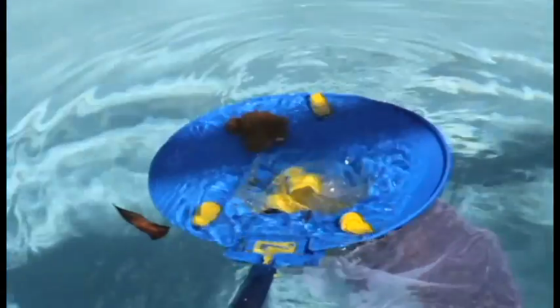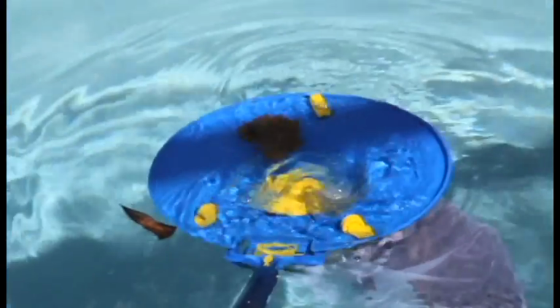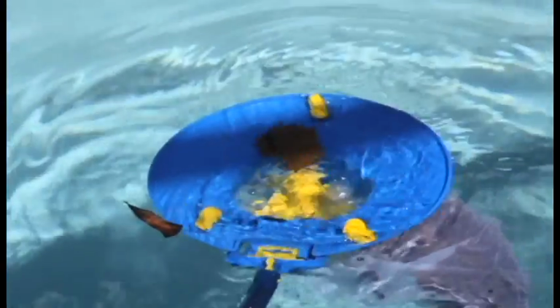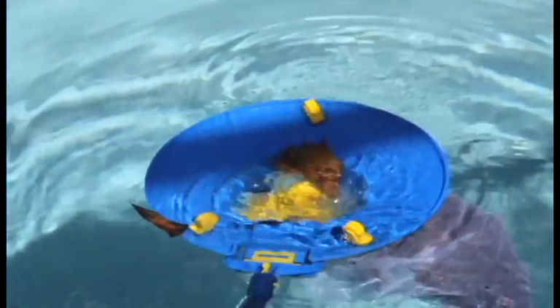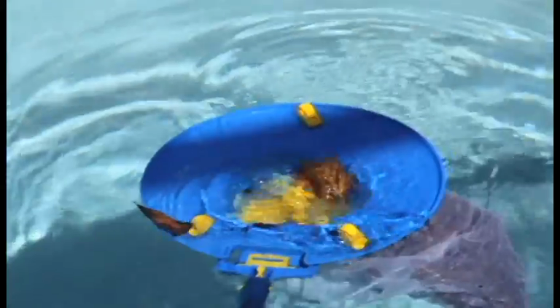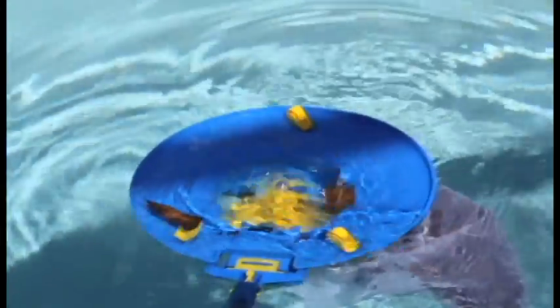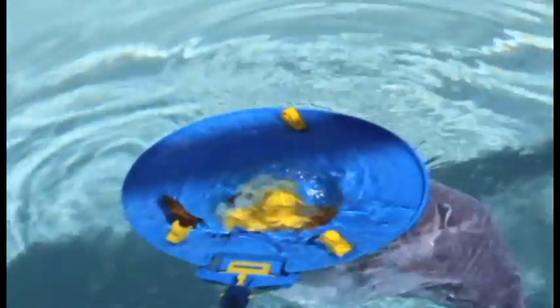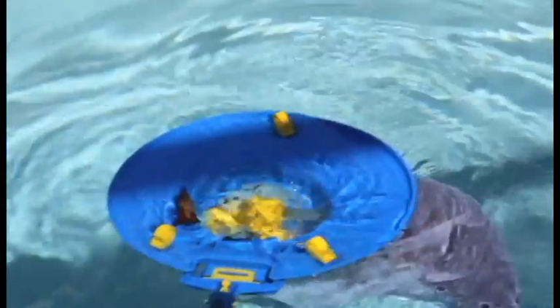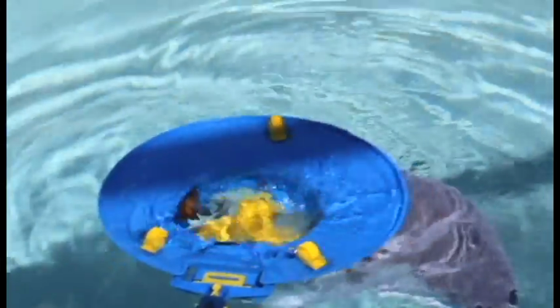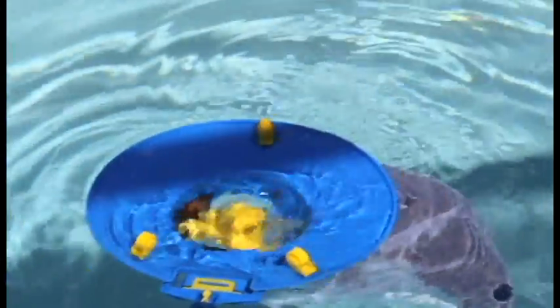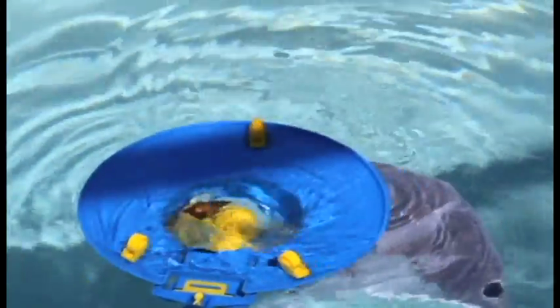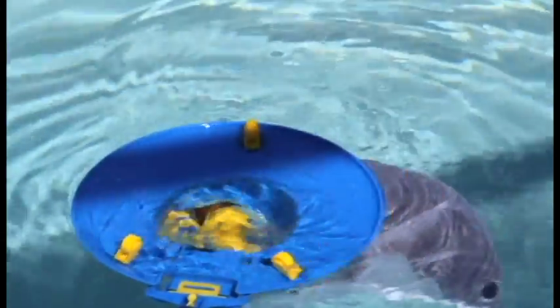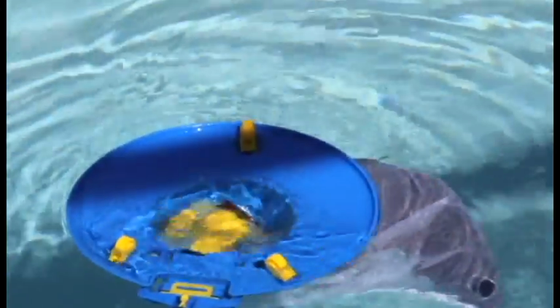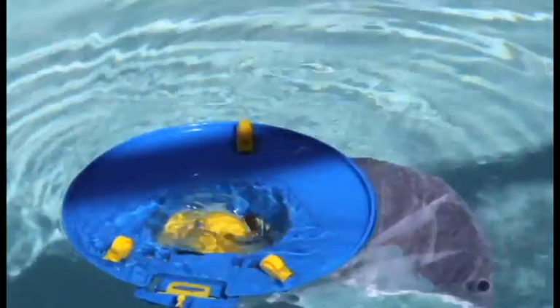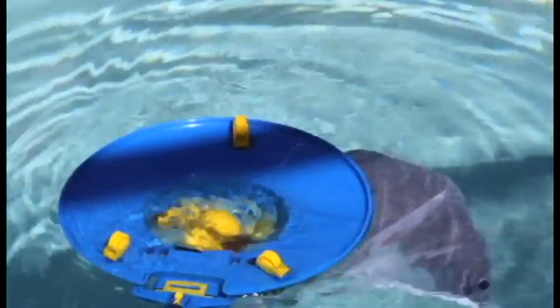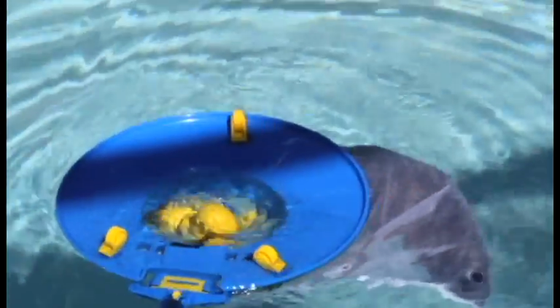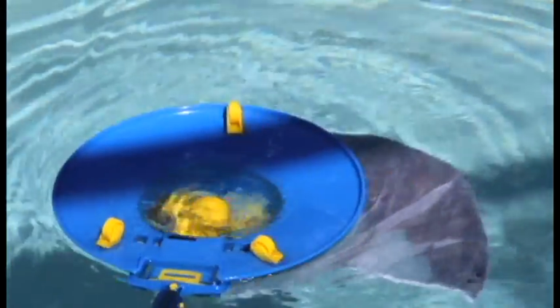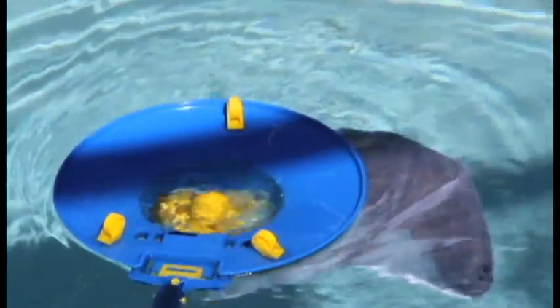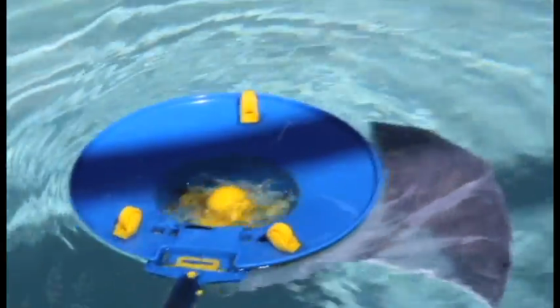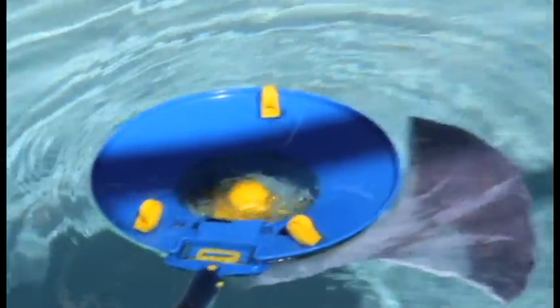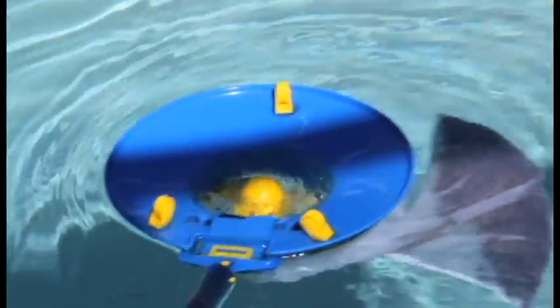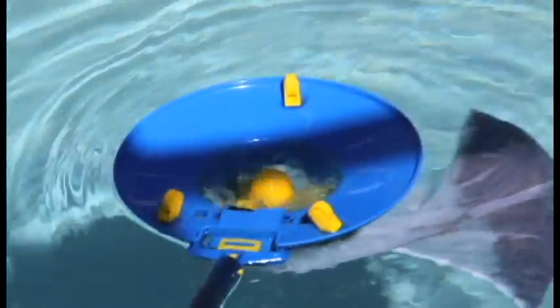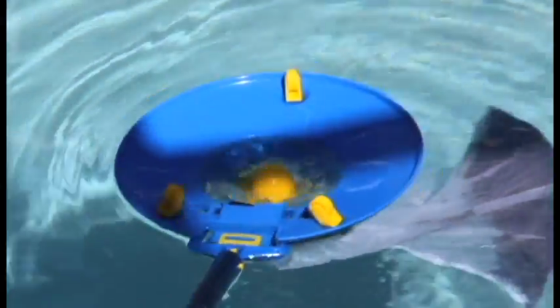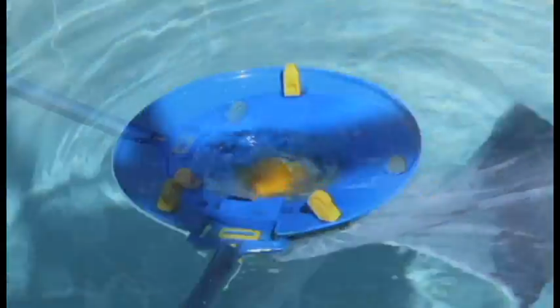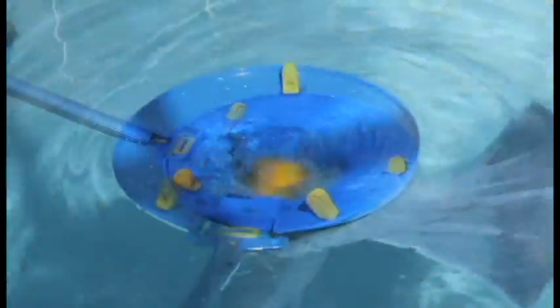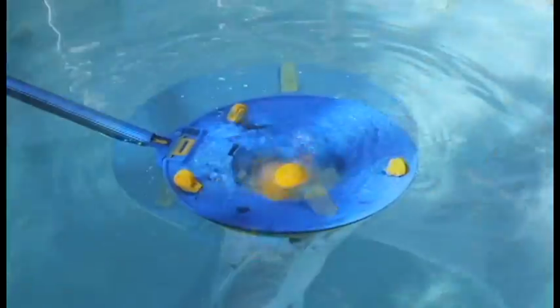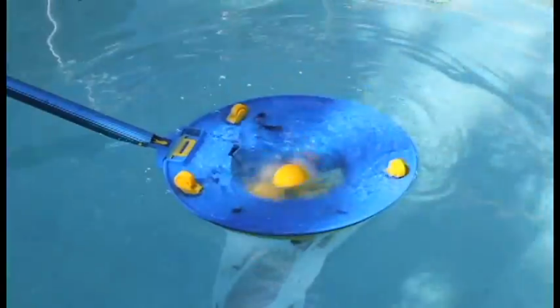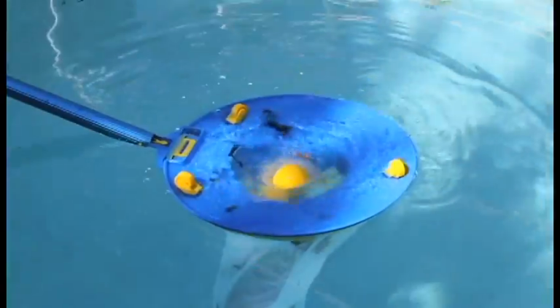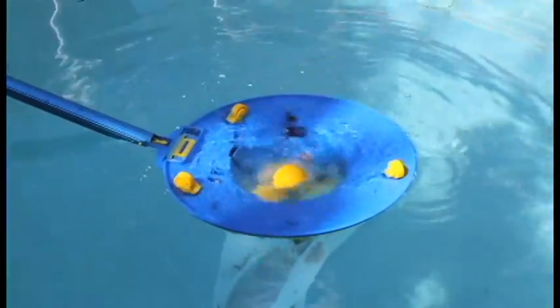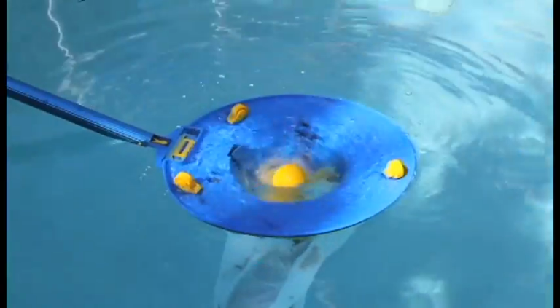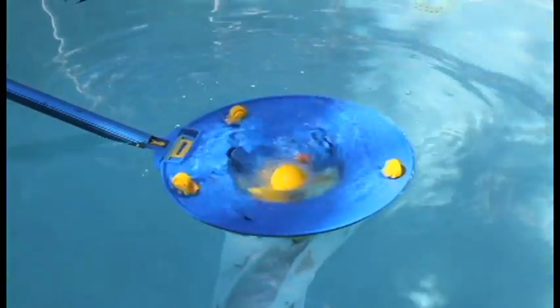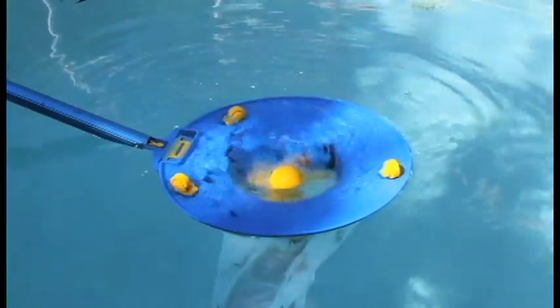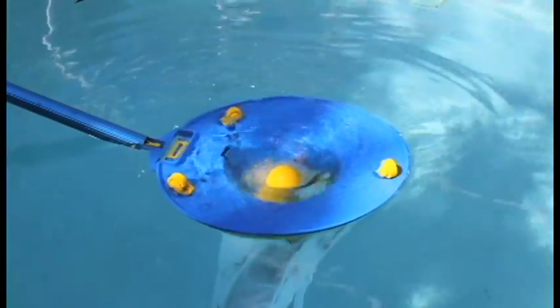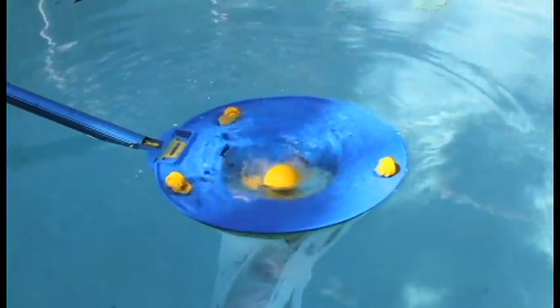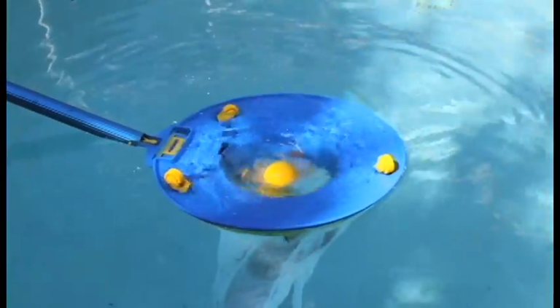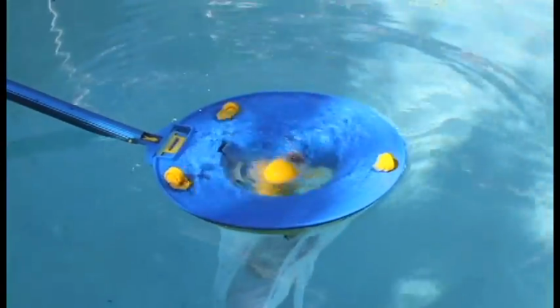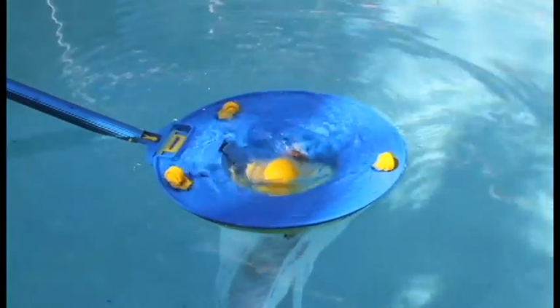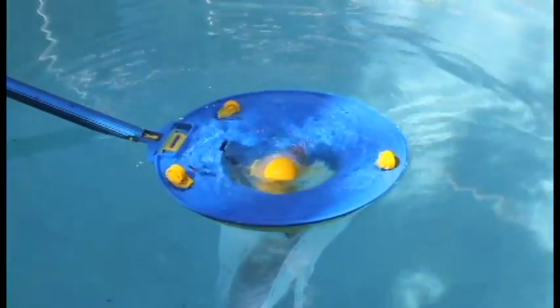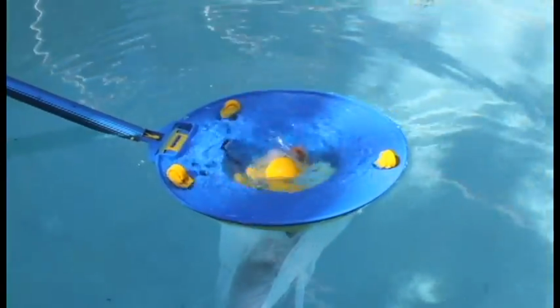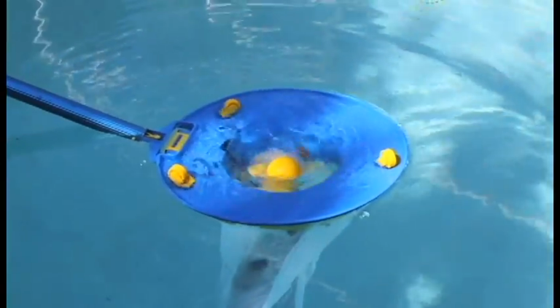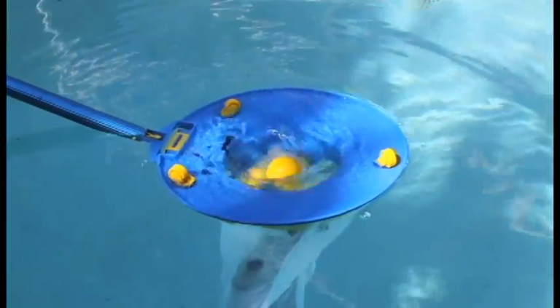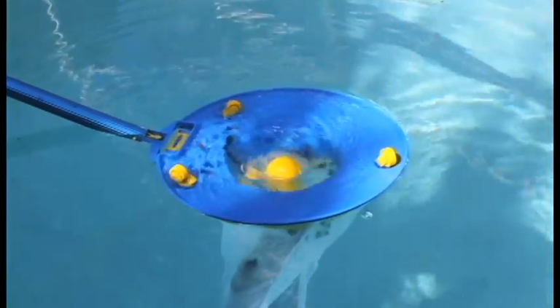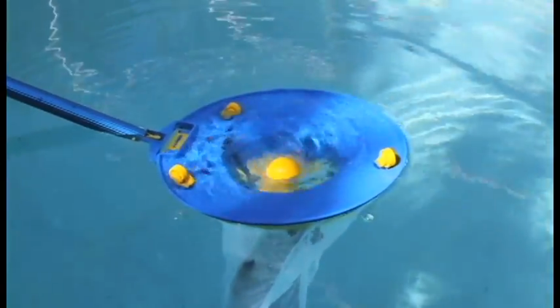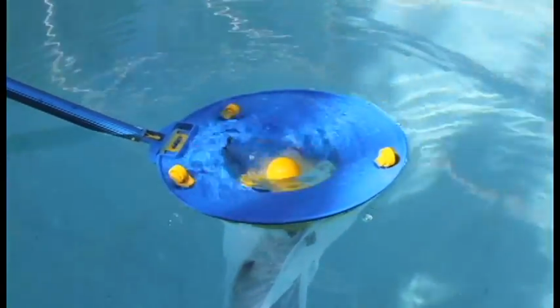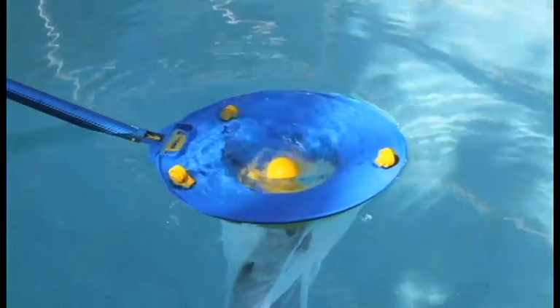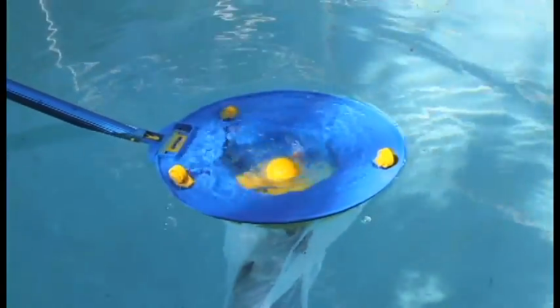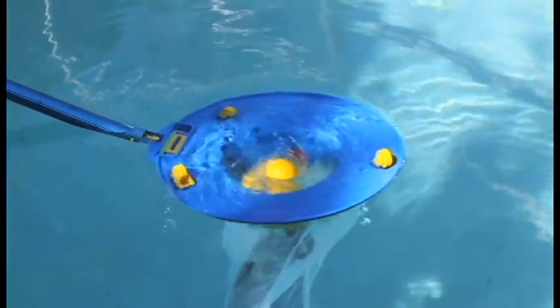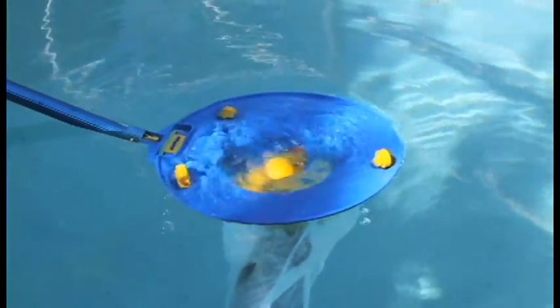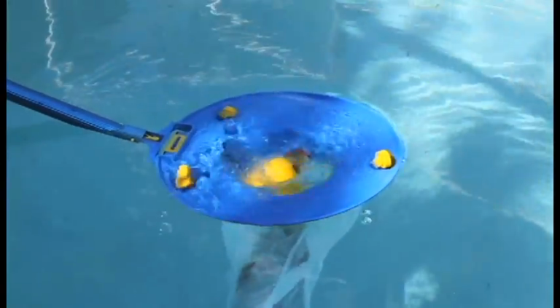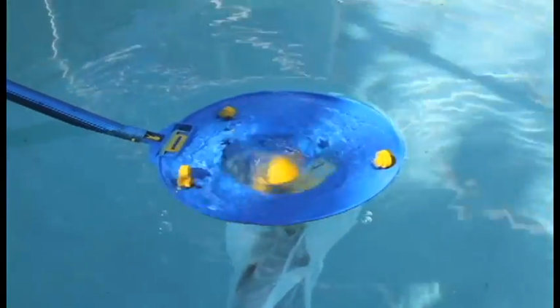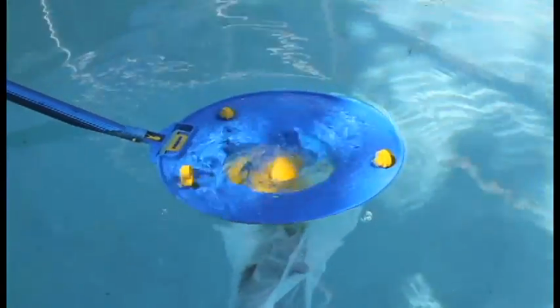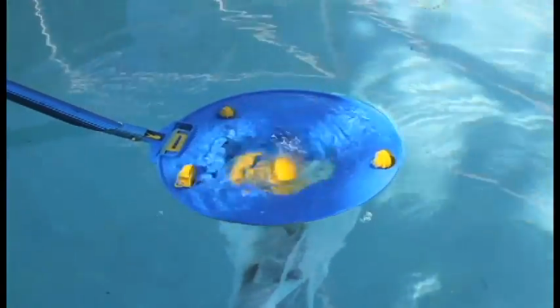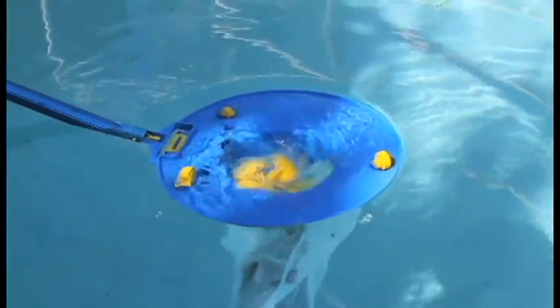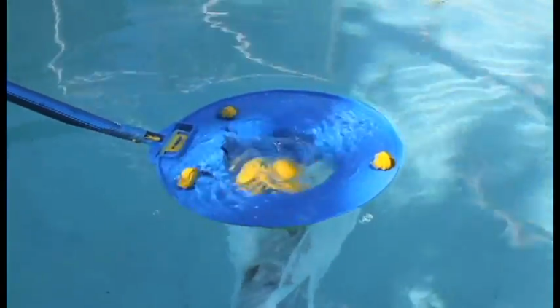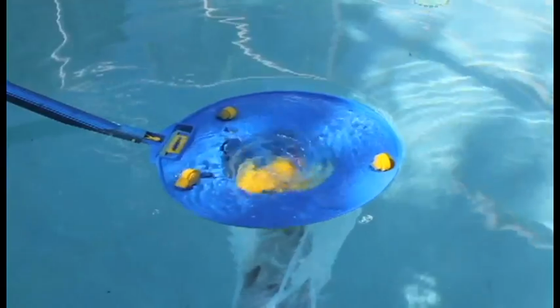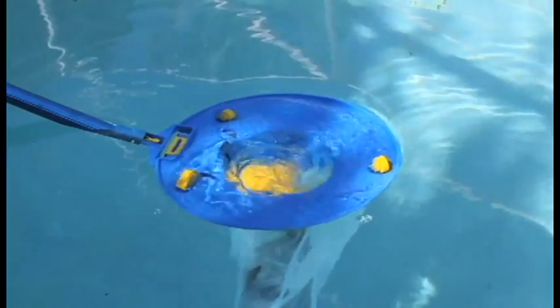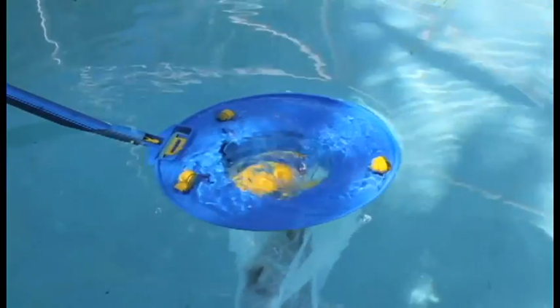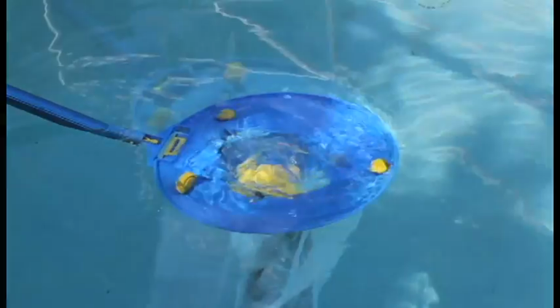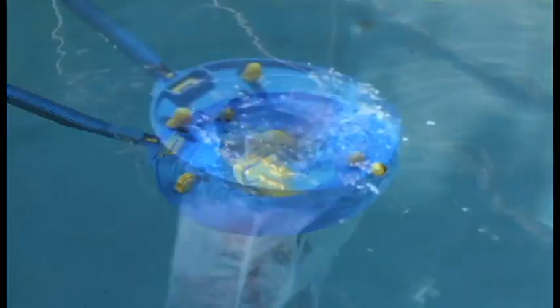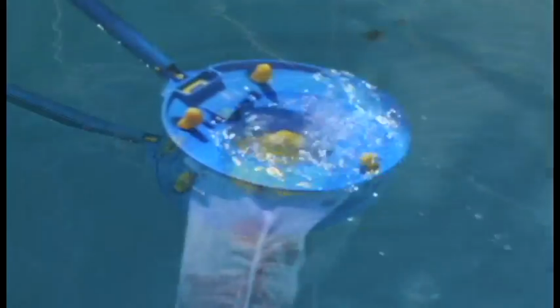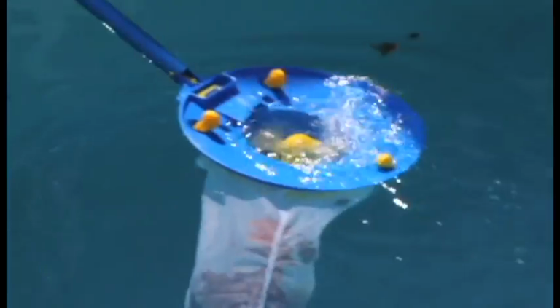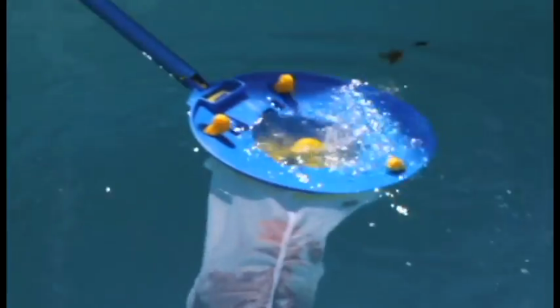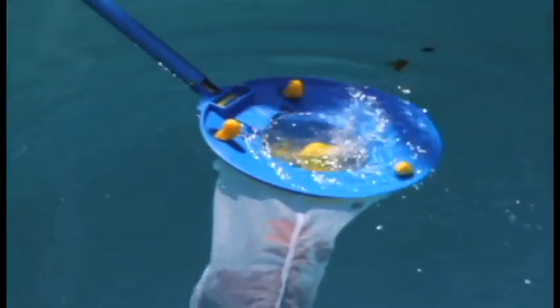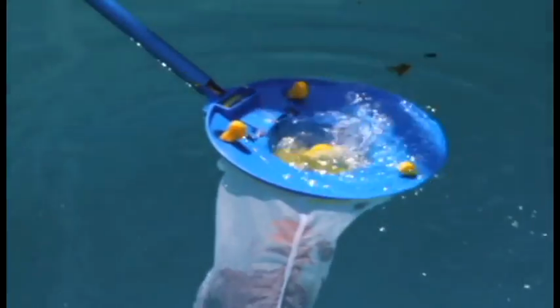It not only cleans the bottom of your pool, but you can skim the surface of the pool water too. It's a great skimmer.